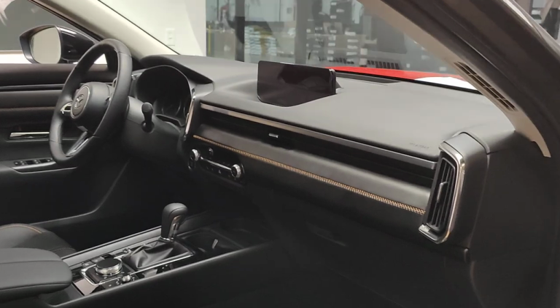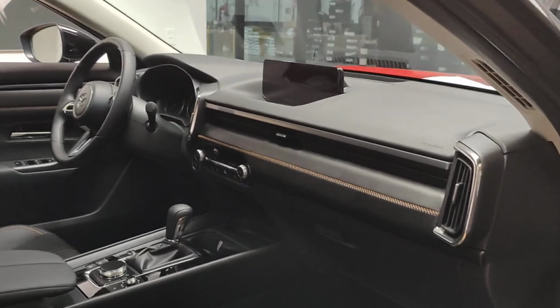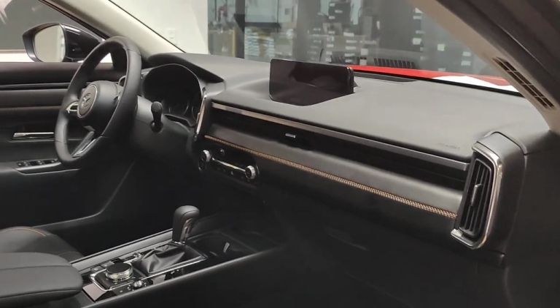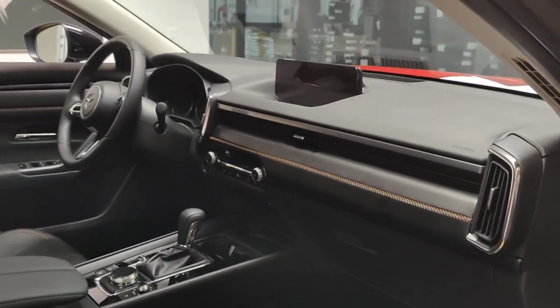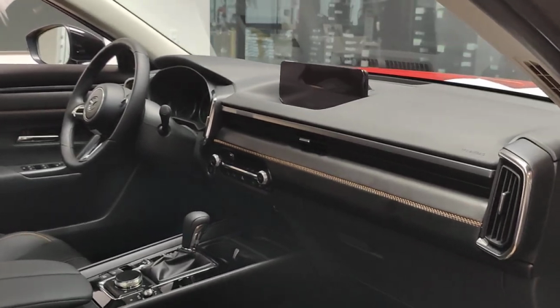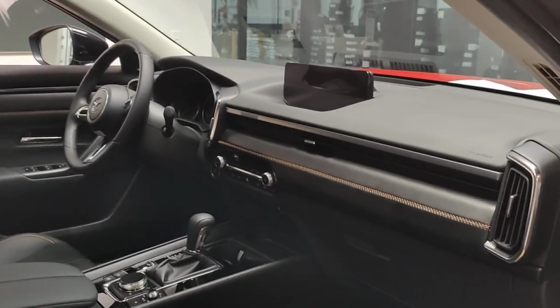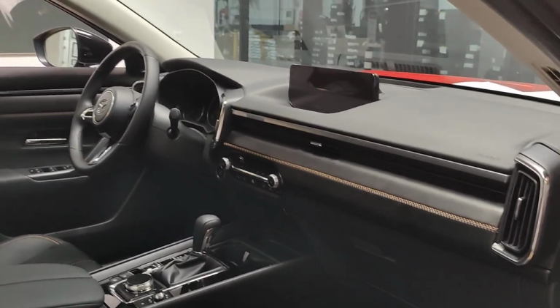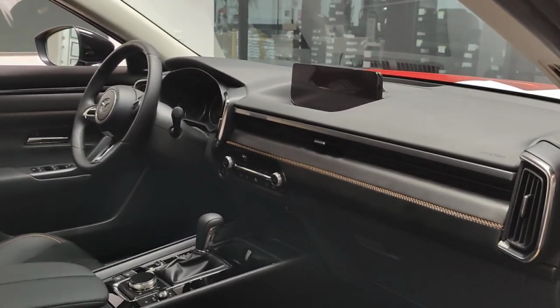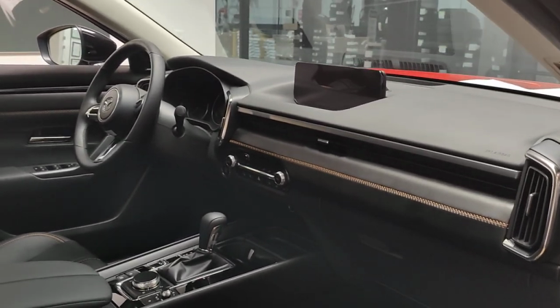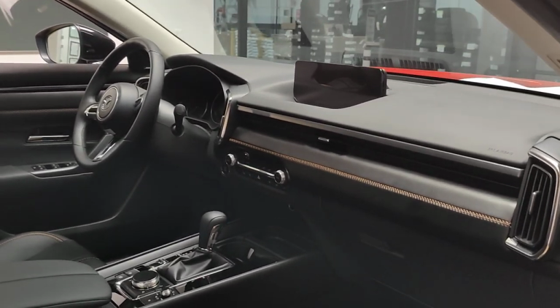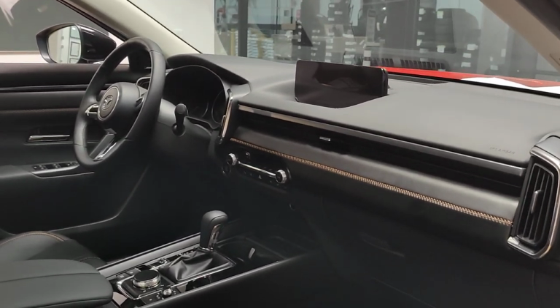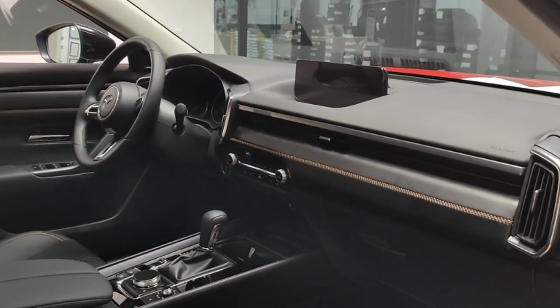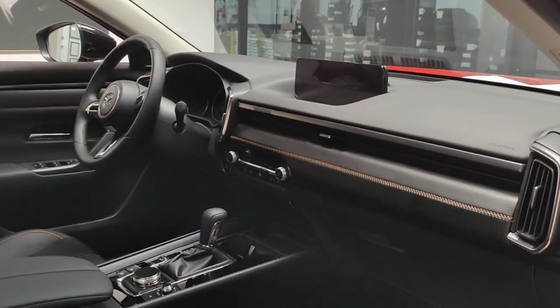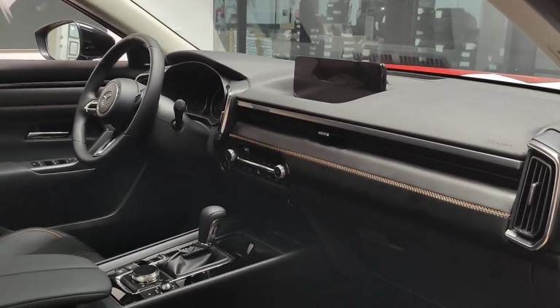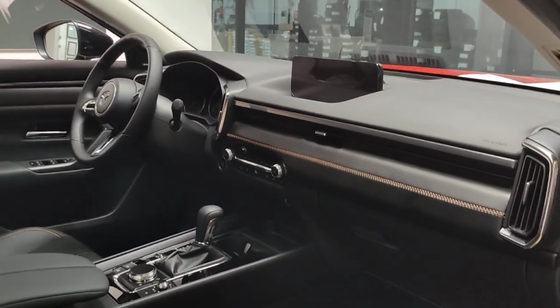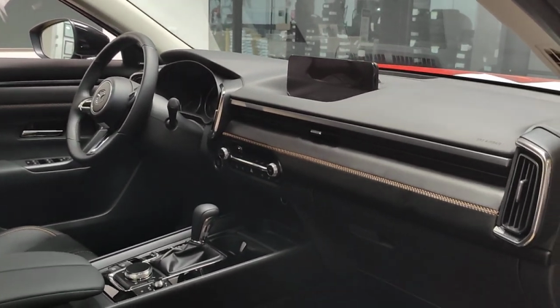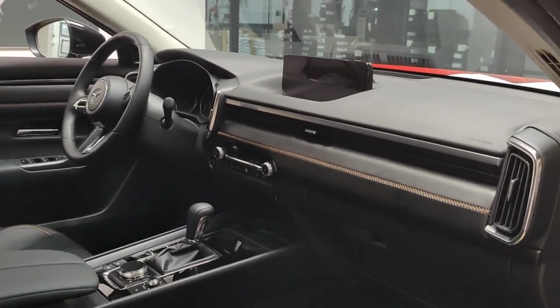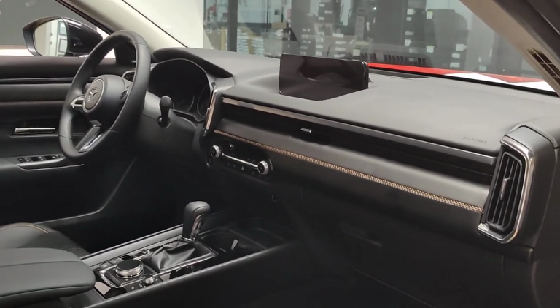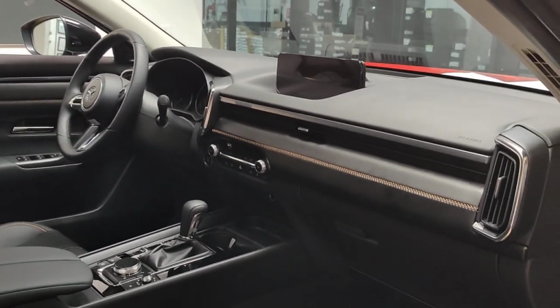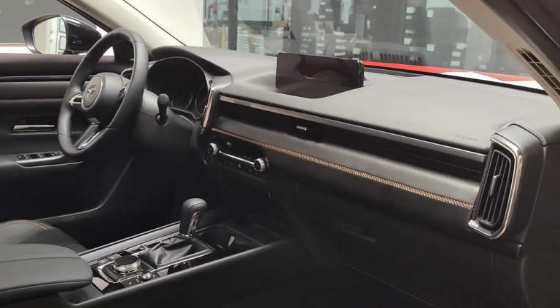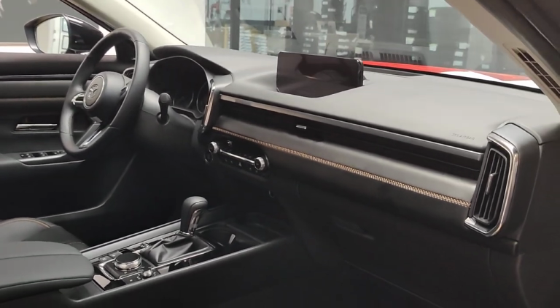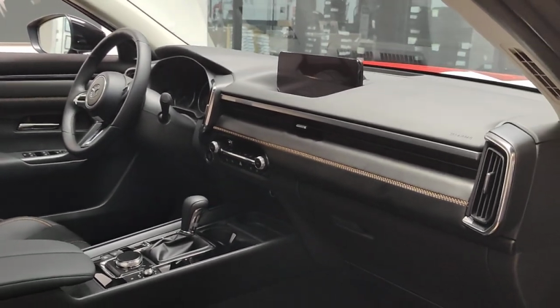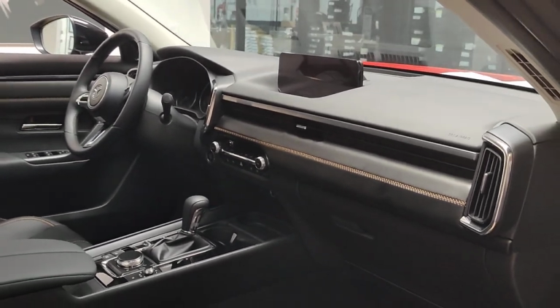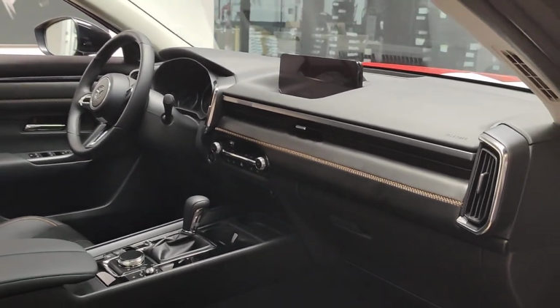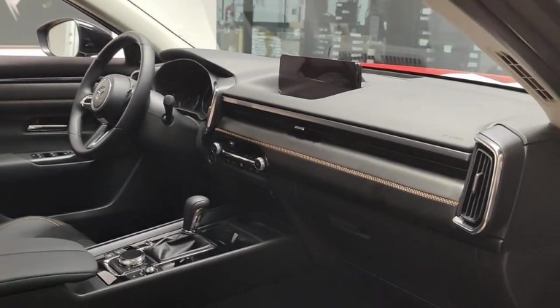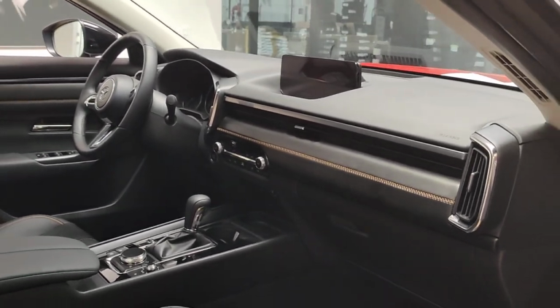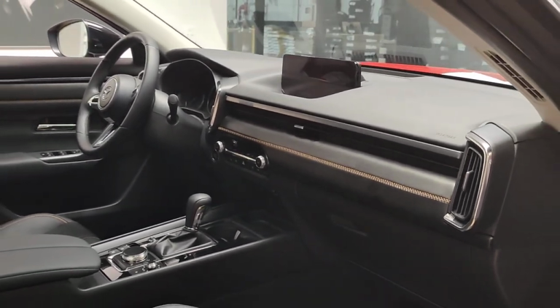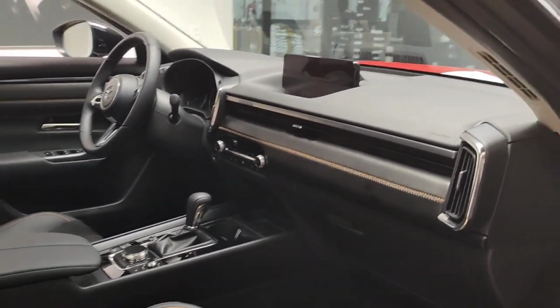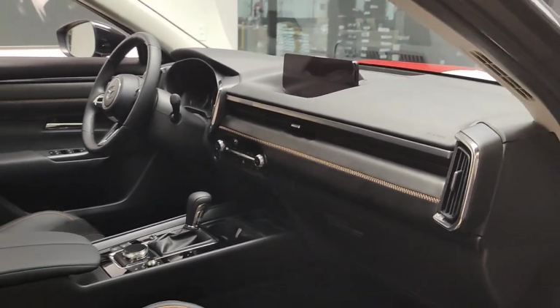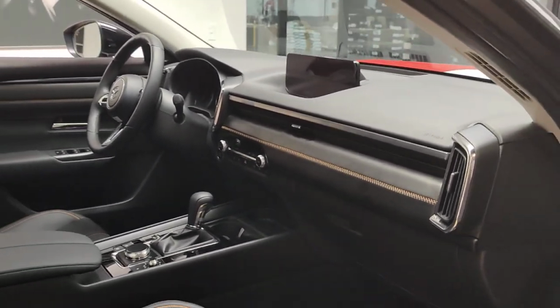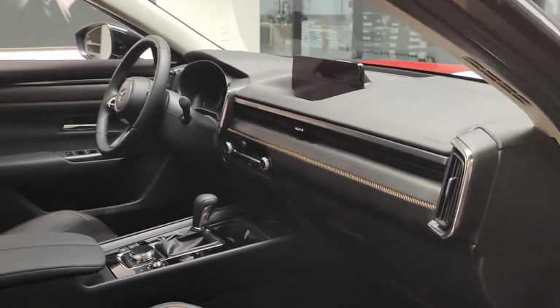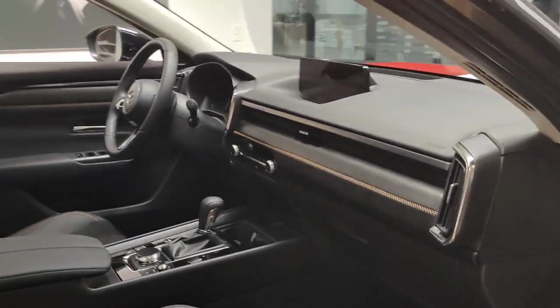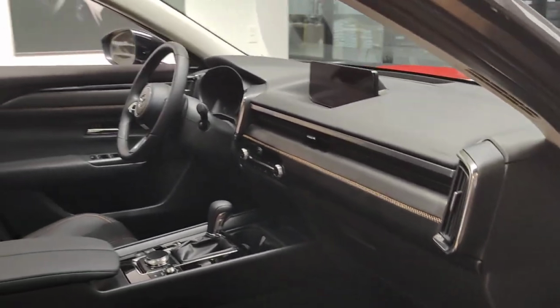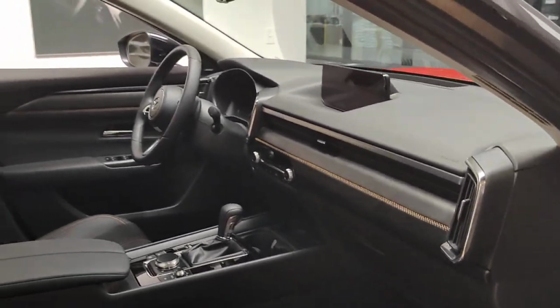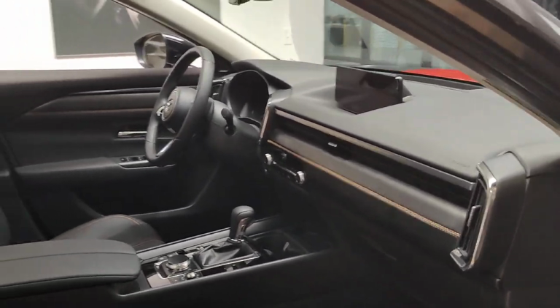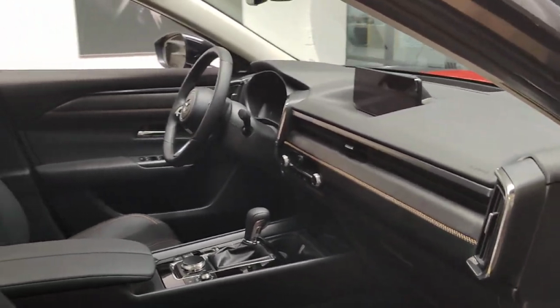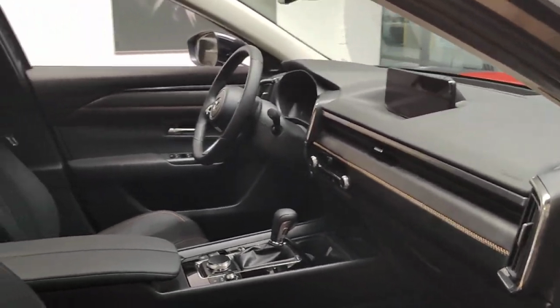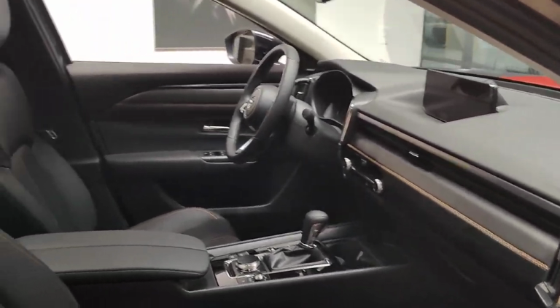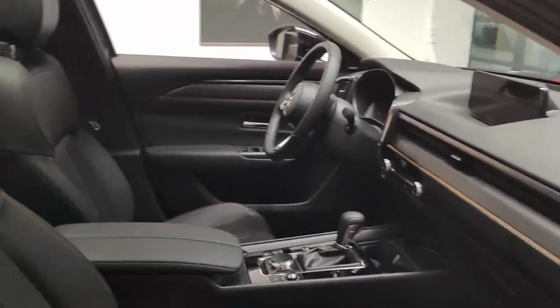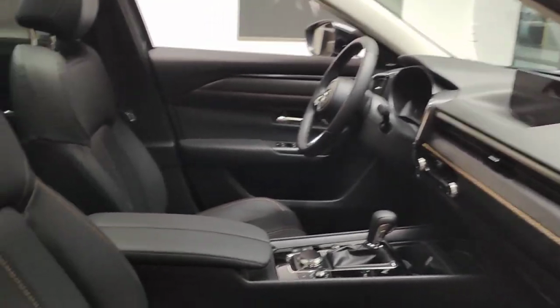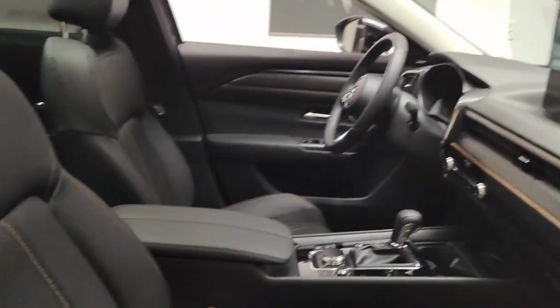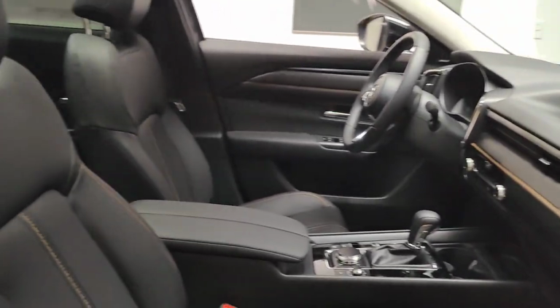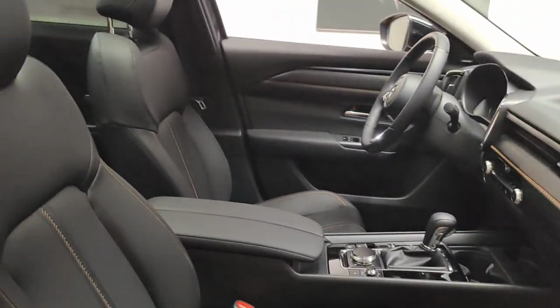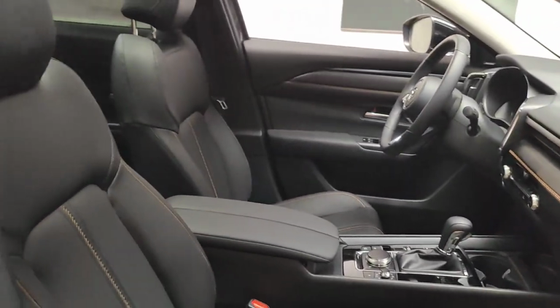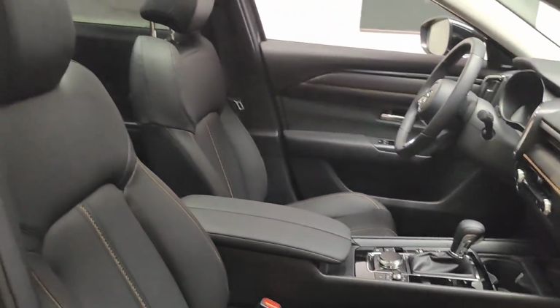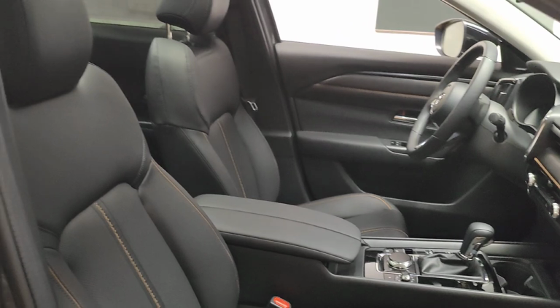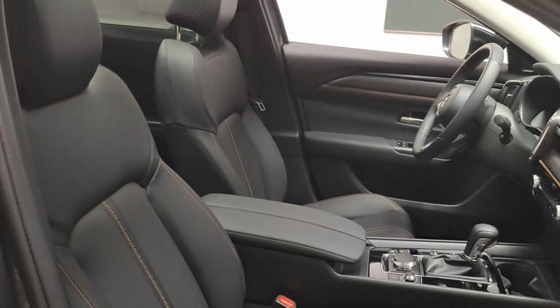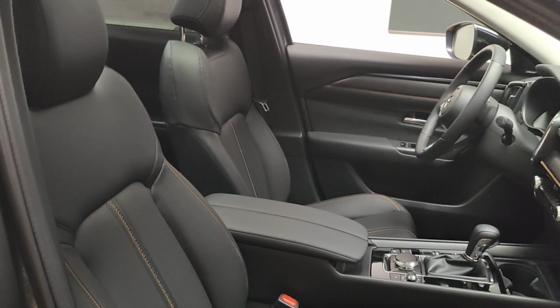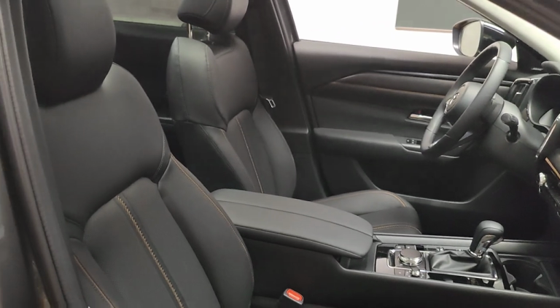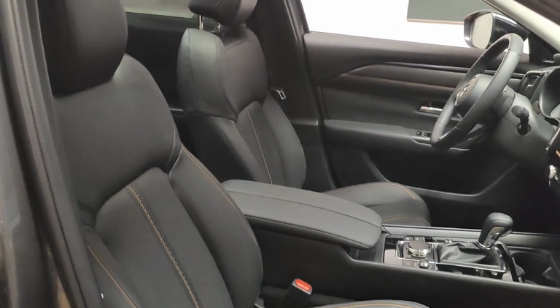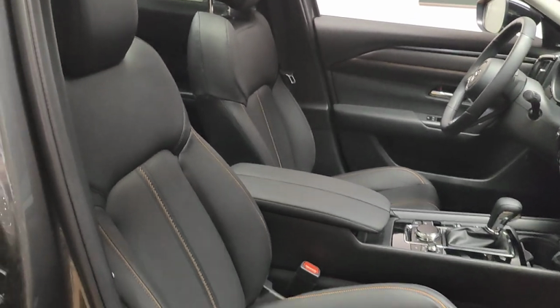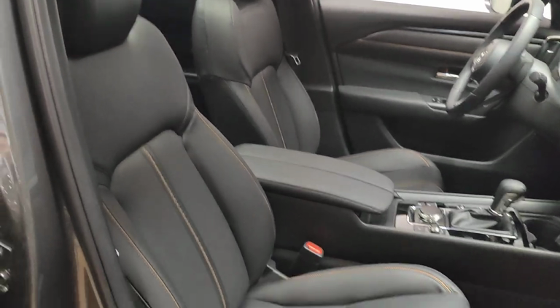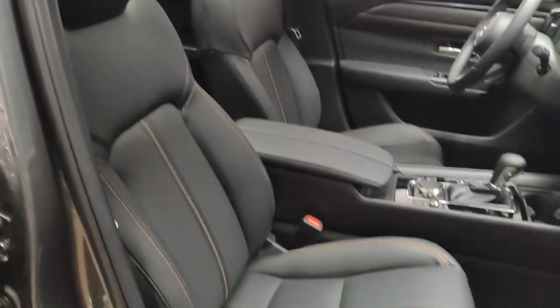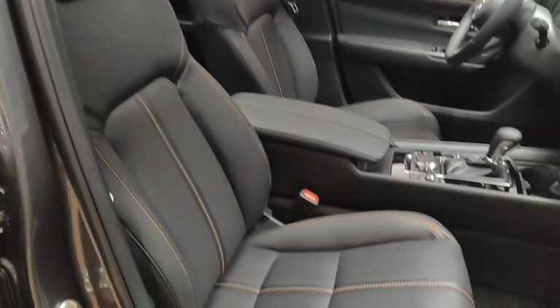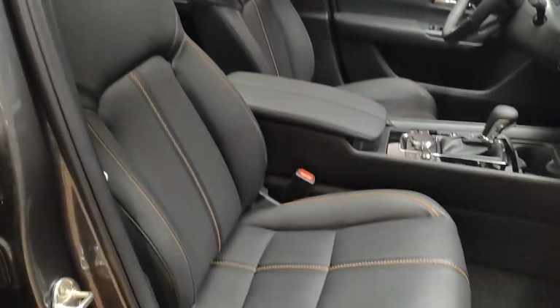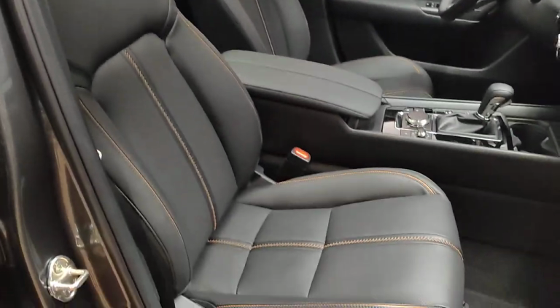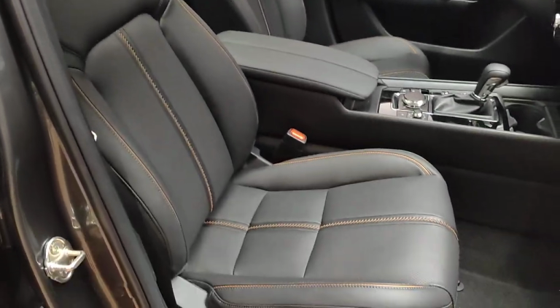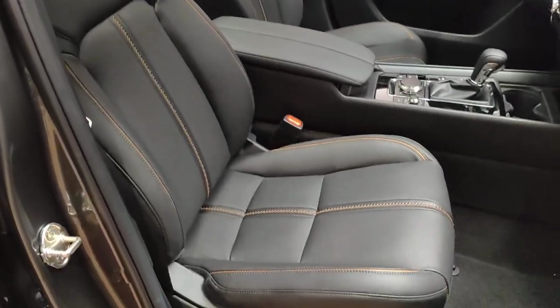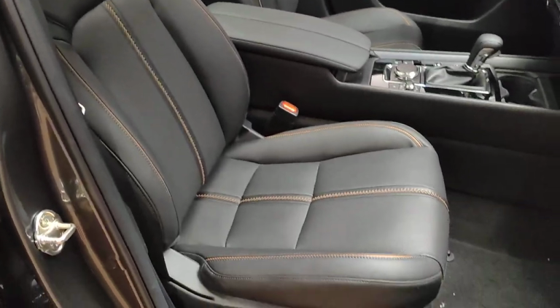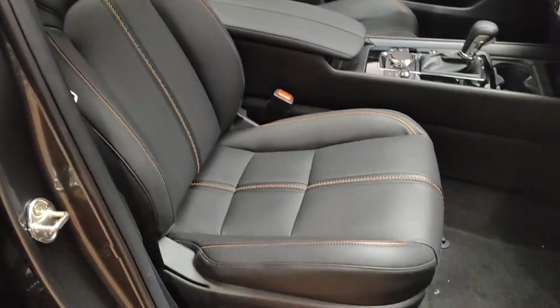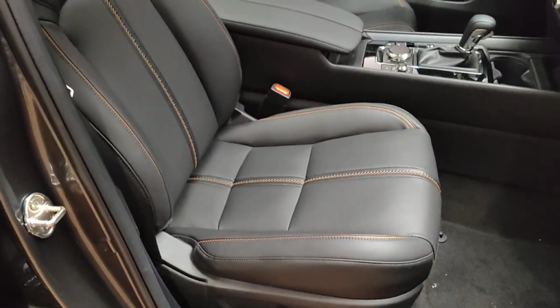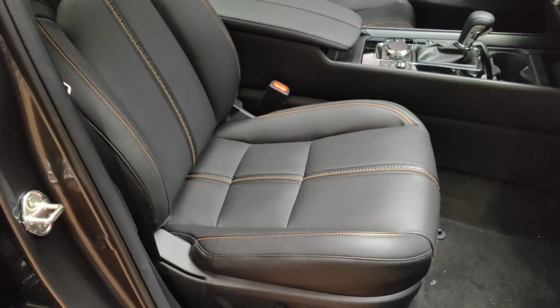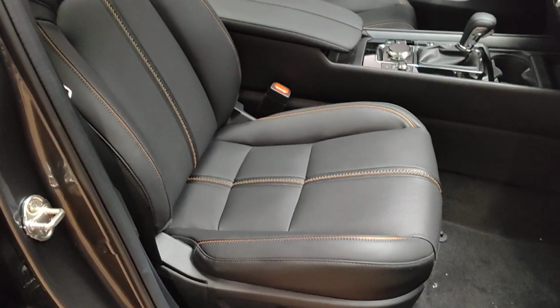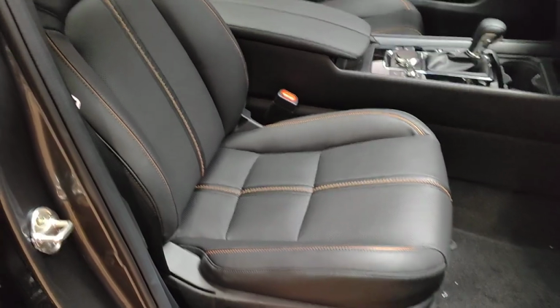The Premium Plus trim on this one gets you a heads-up display, heated and cooled seats, and all the good stuff inside.